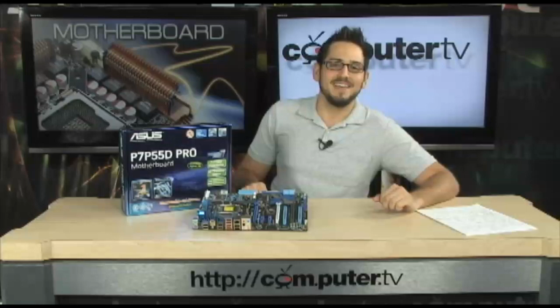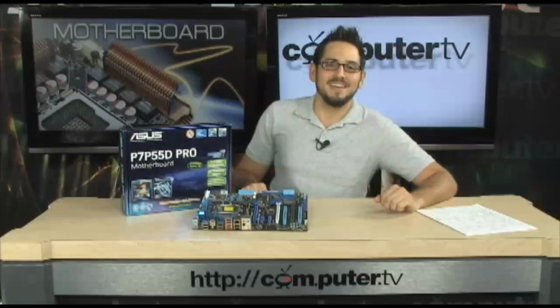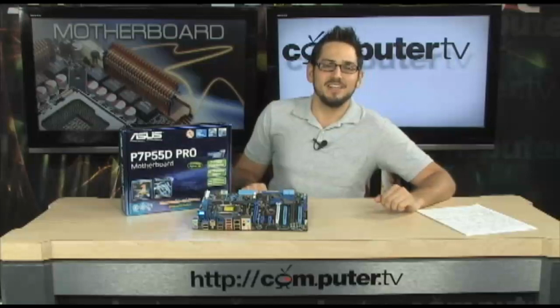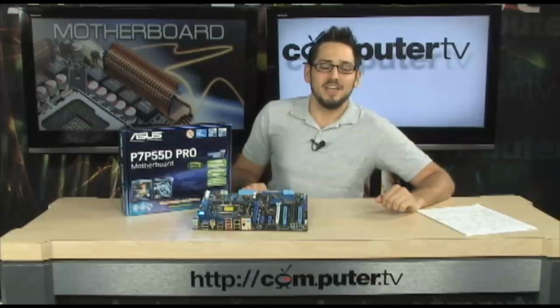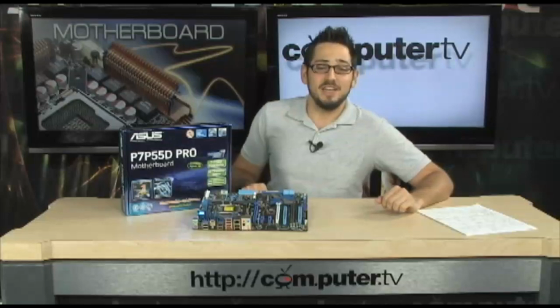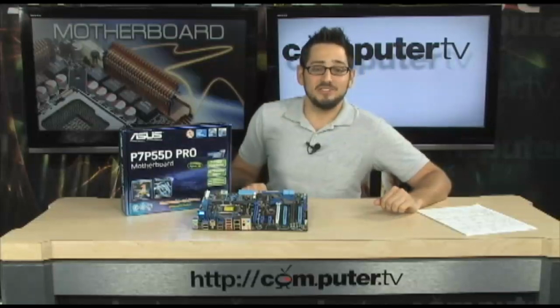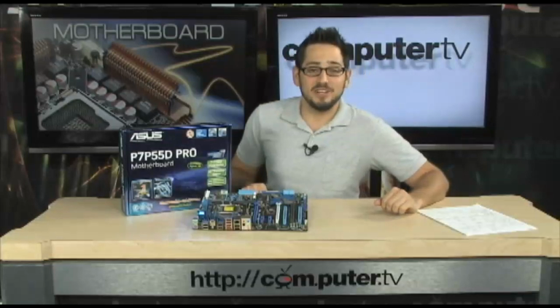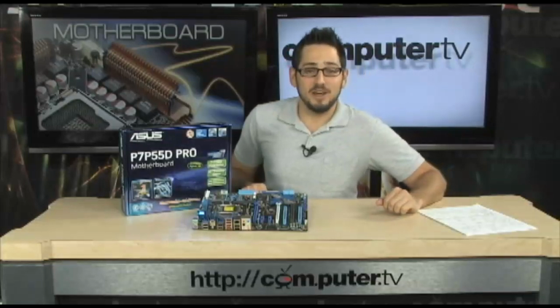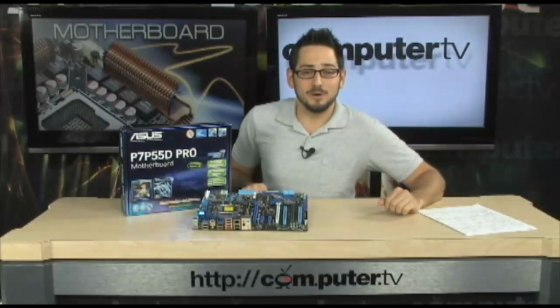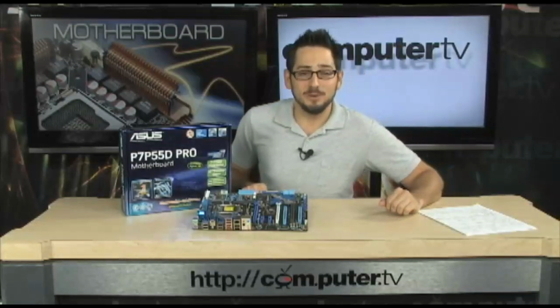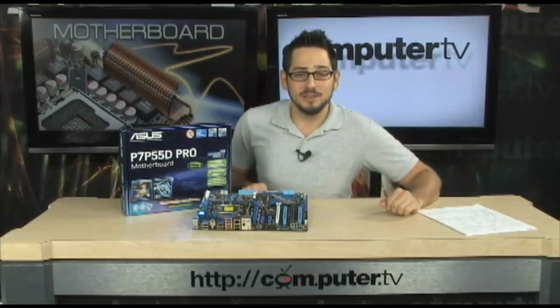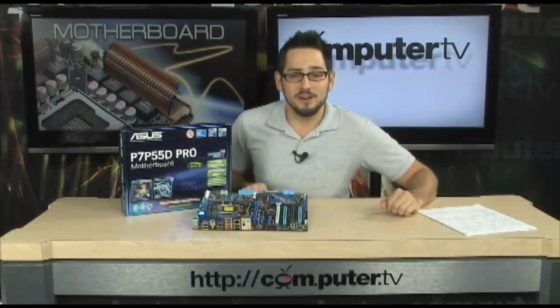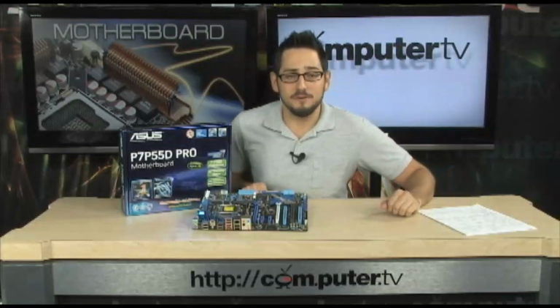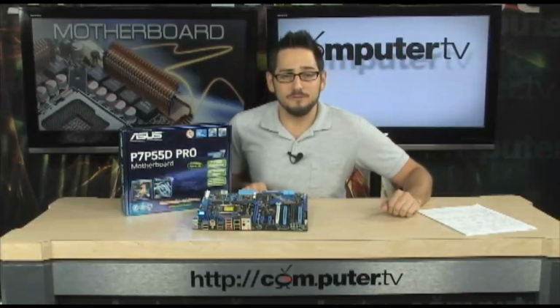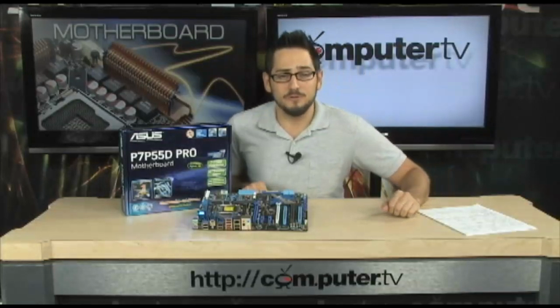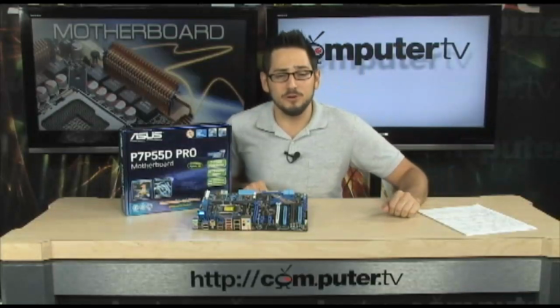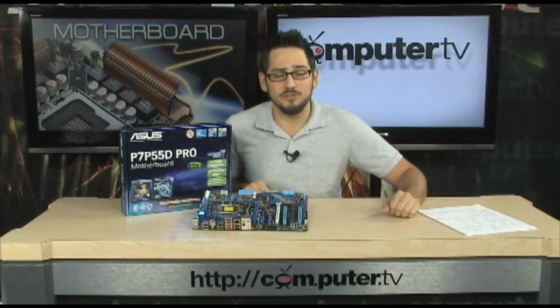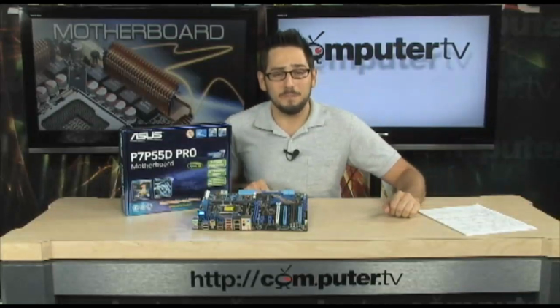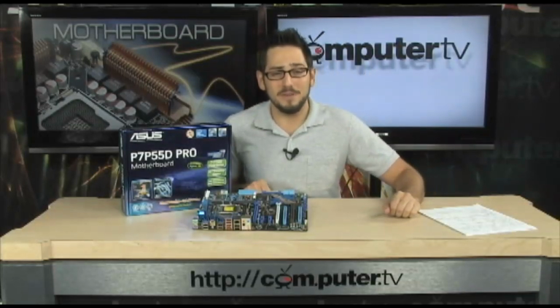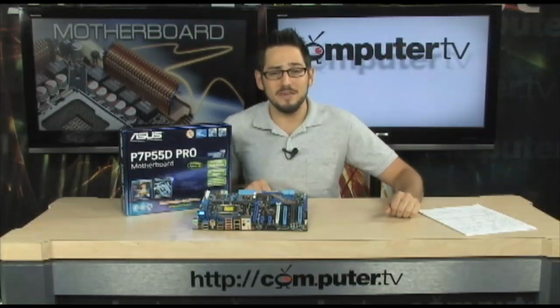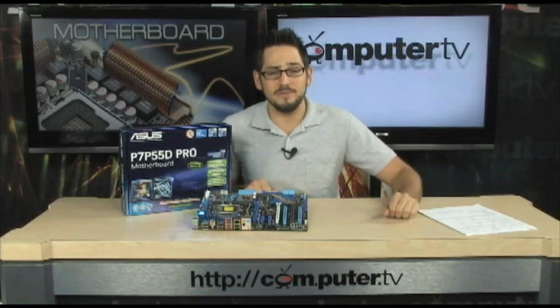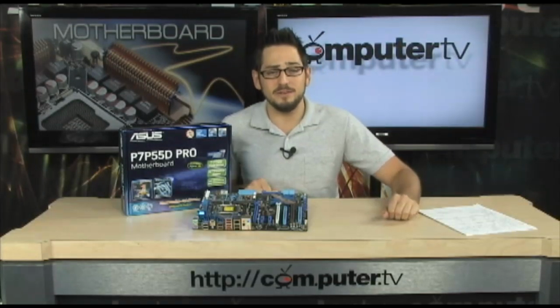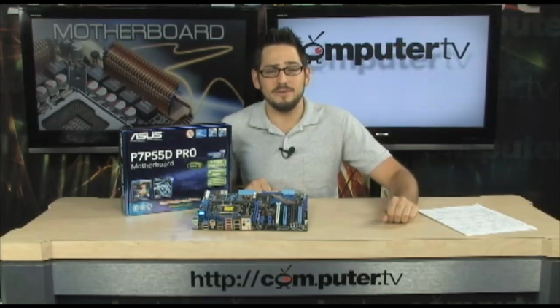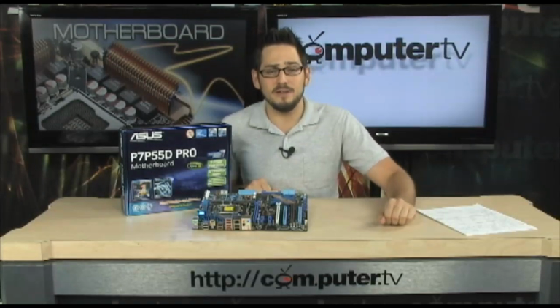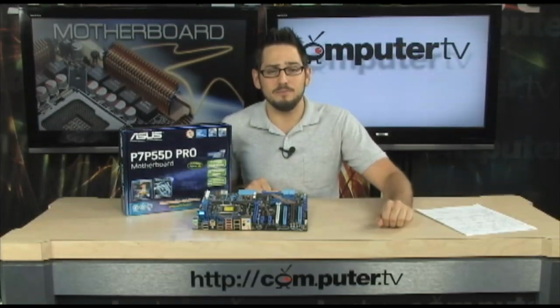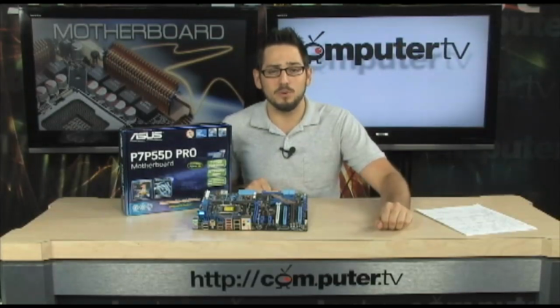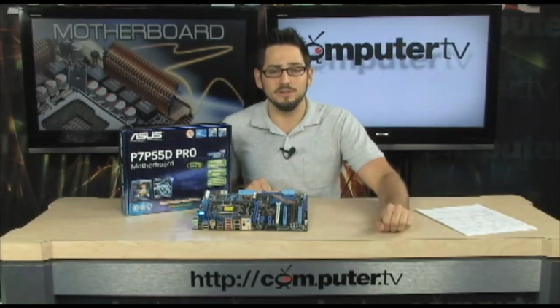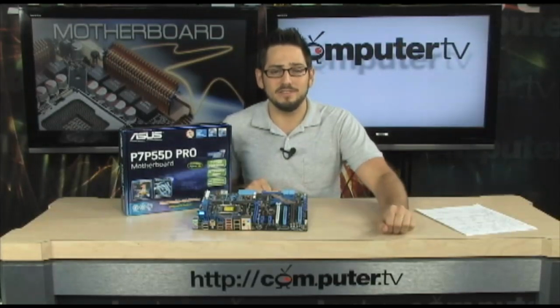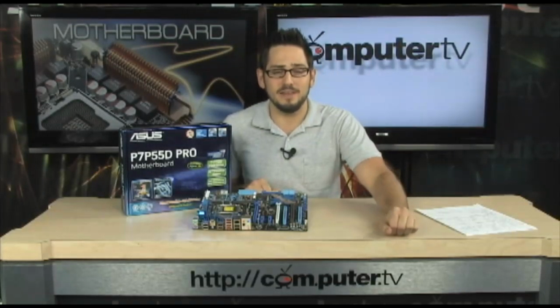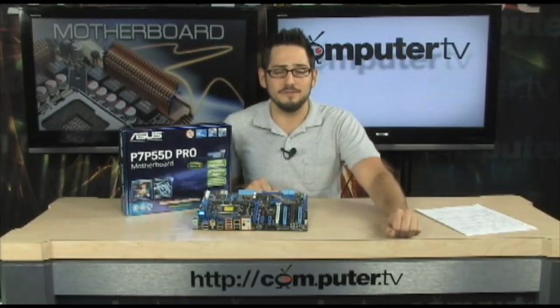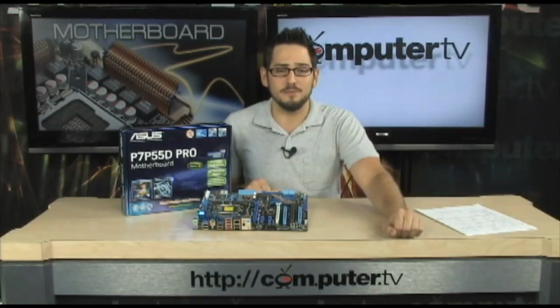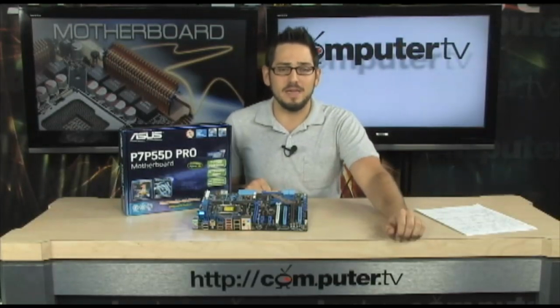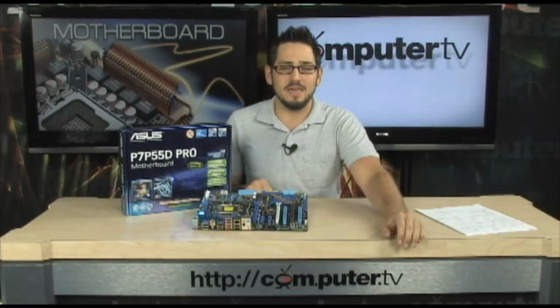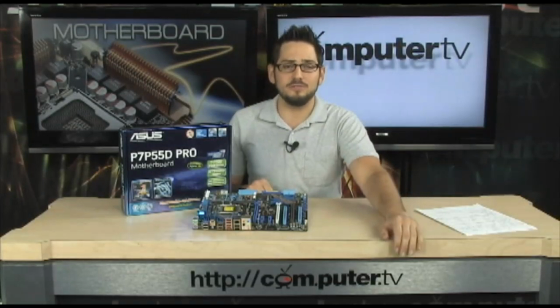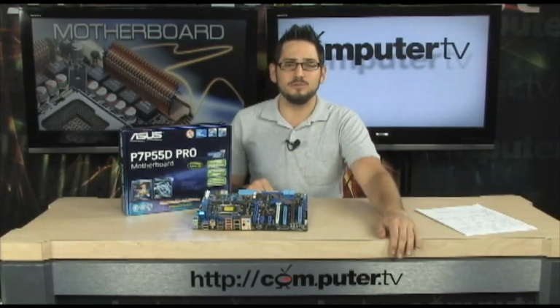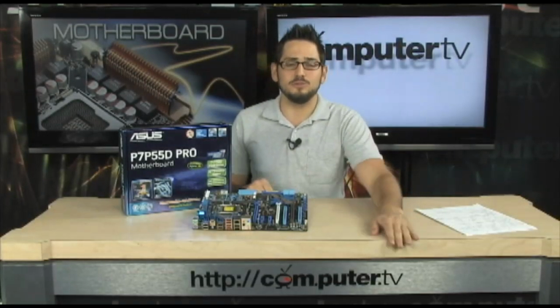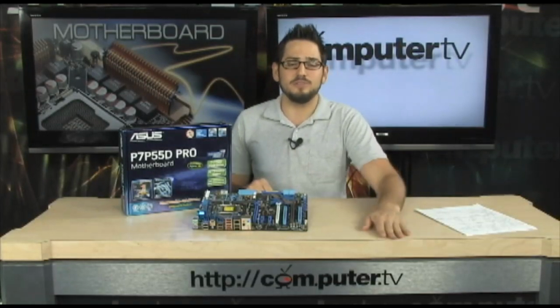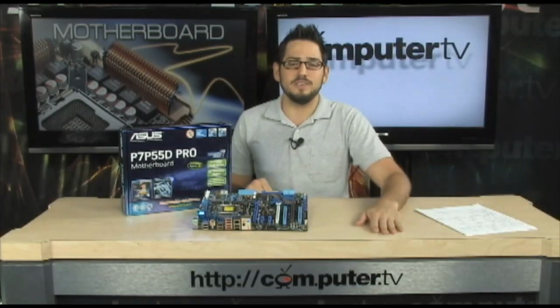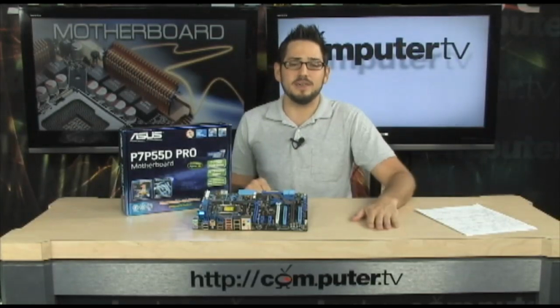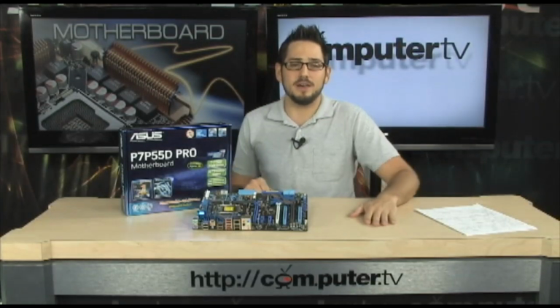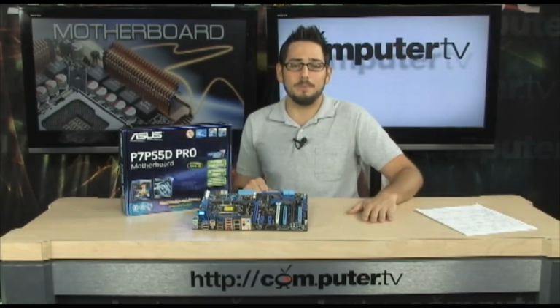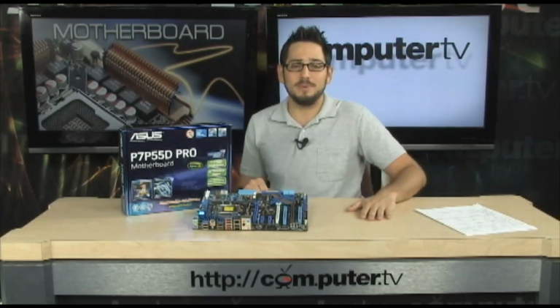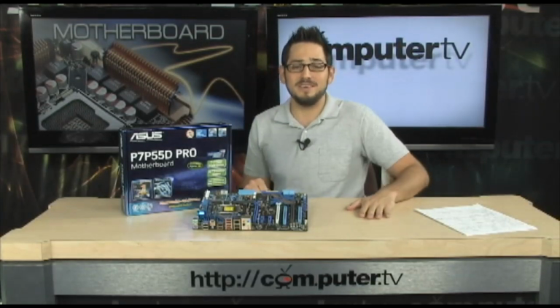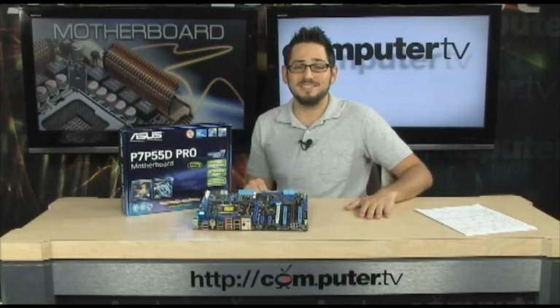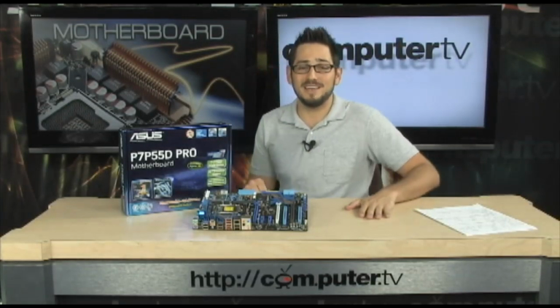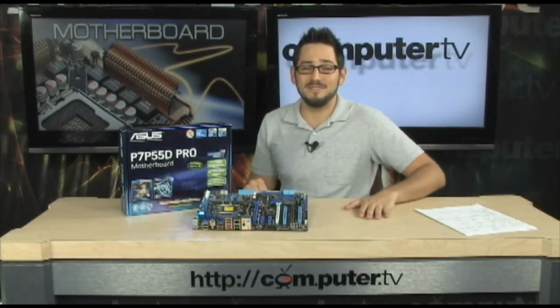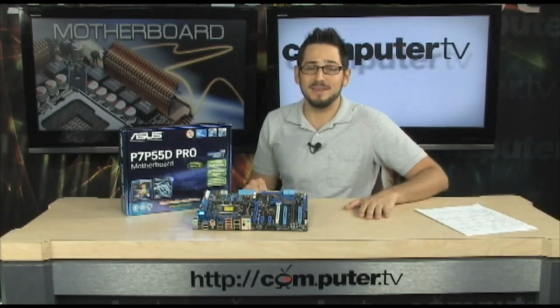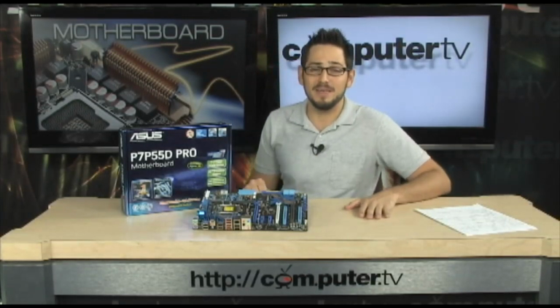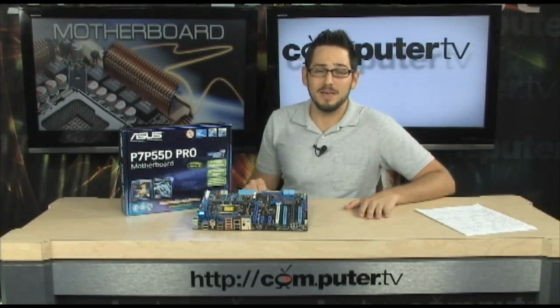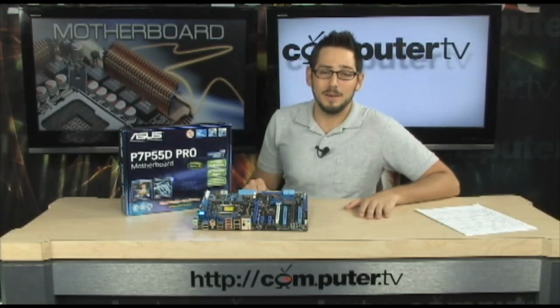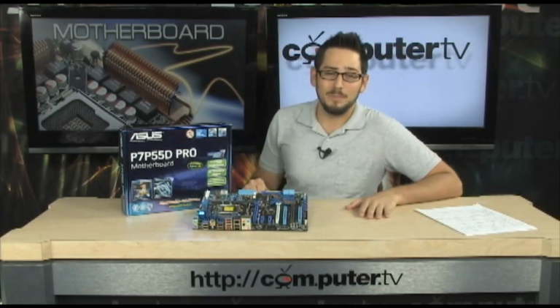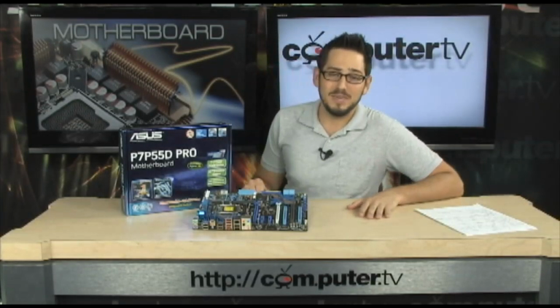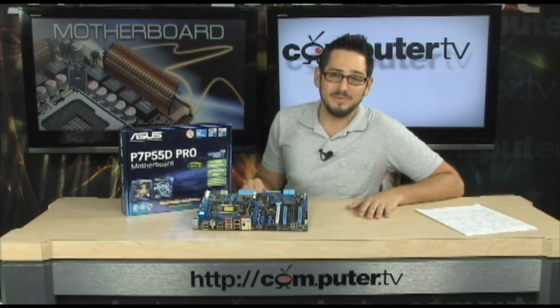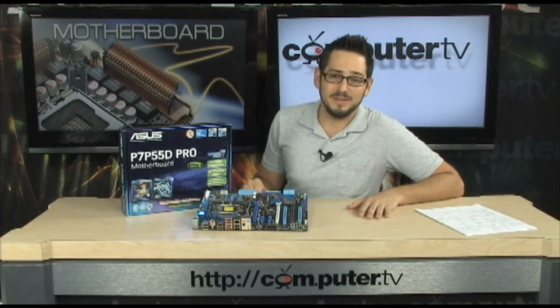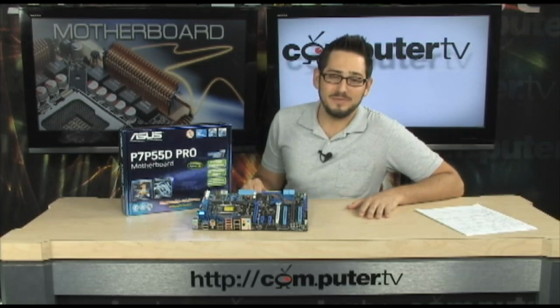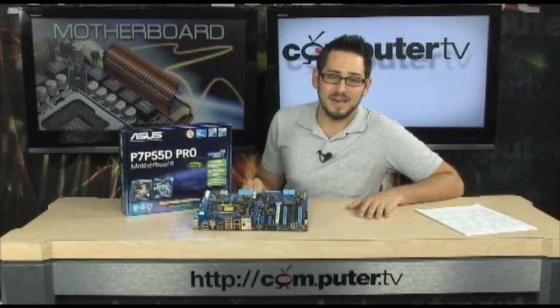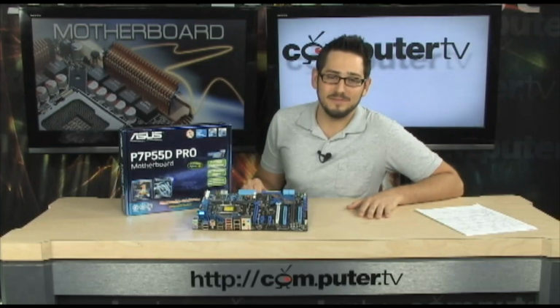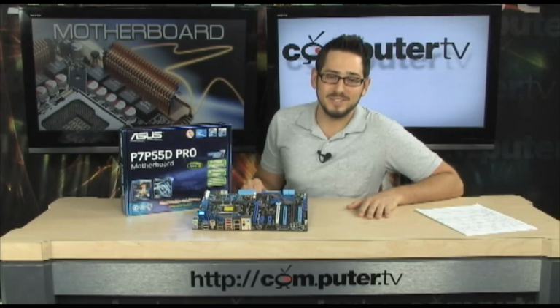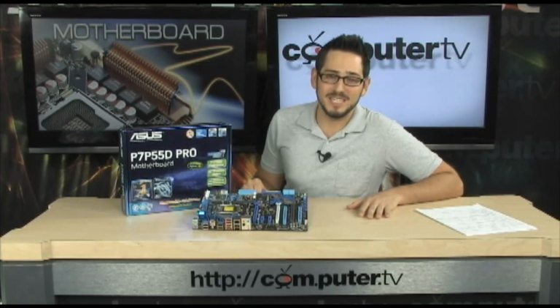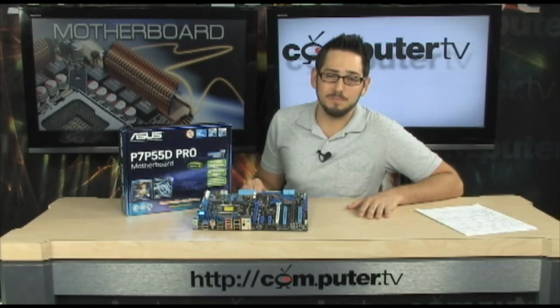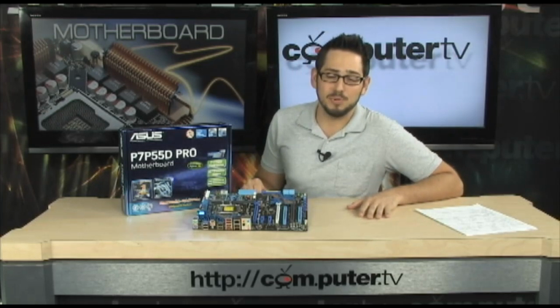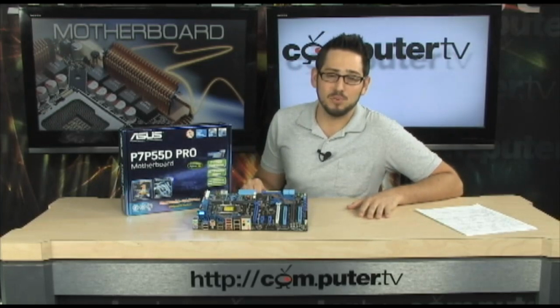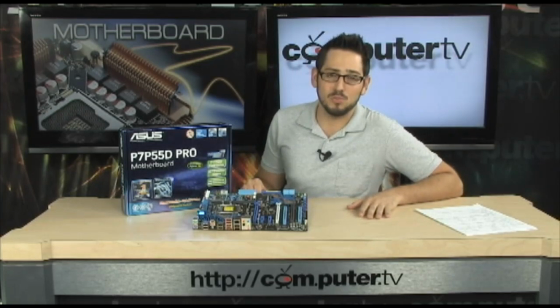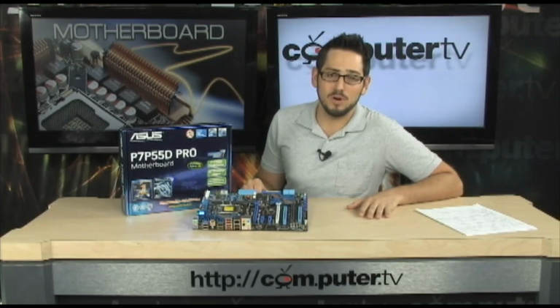Hey, check it out. We're going to be looking at our first P55 board today from ASUS, the P7-P55D Pro.